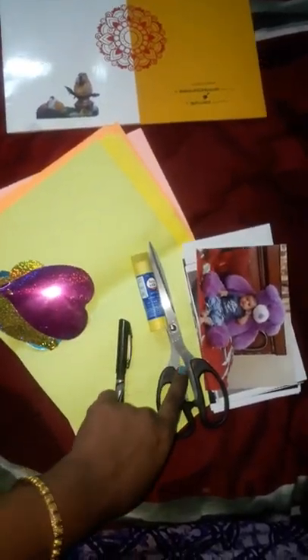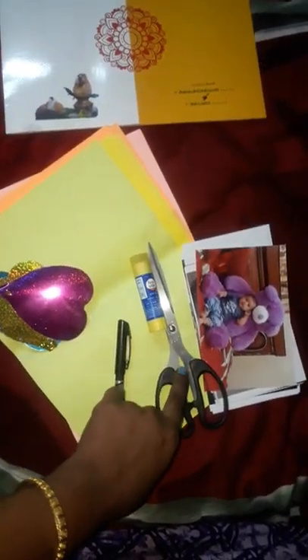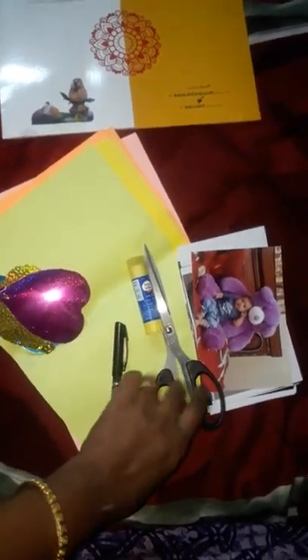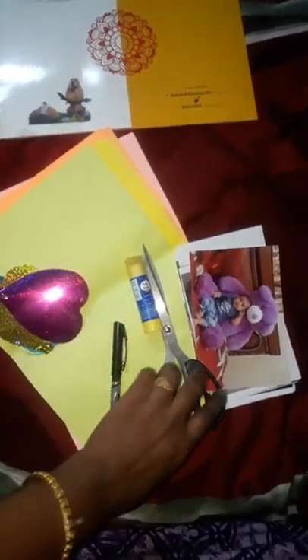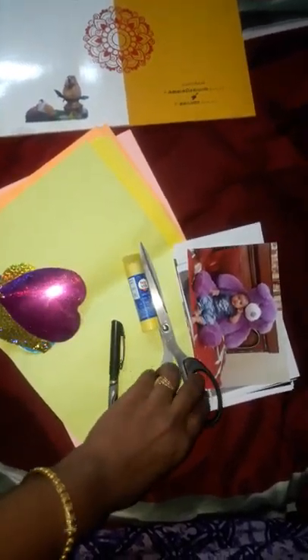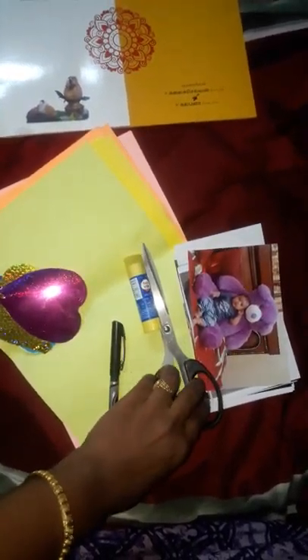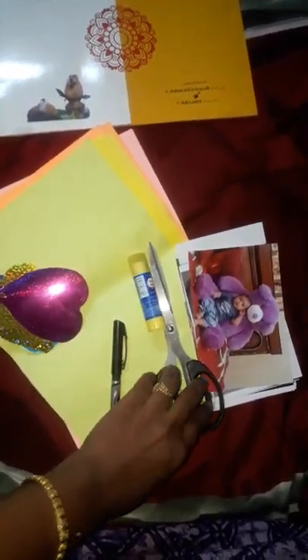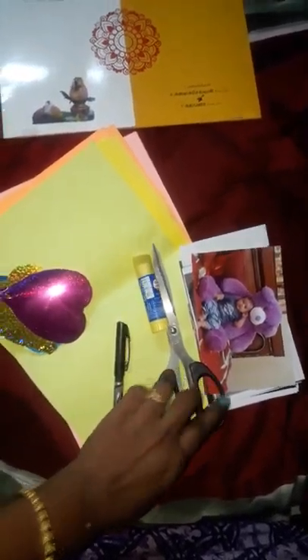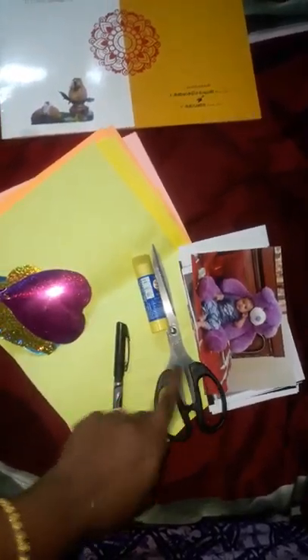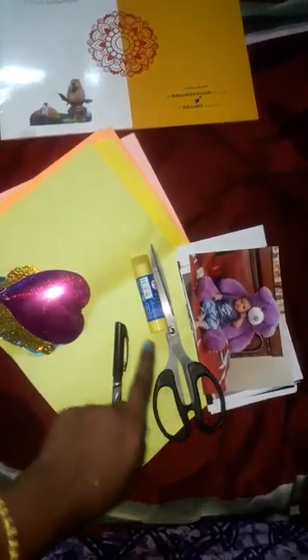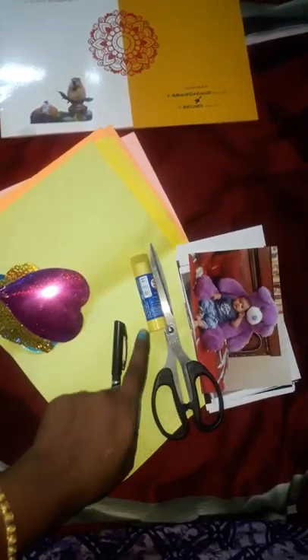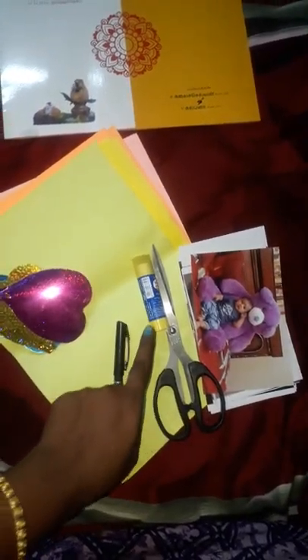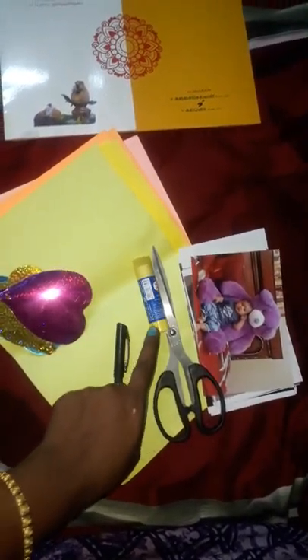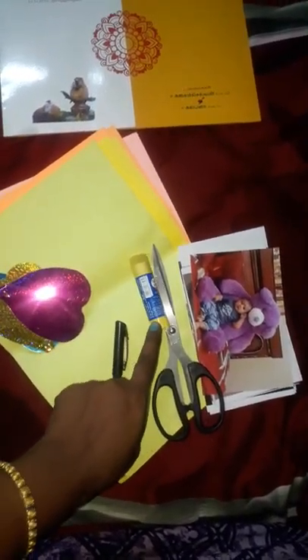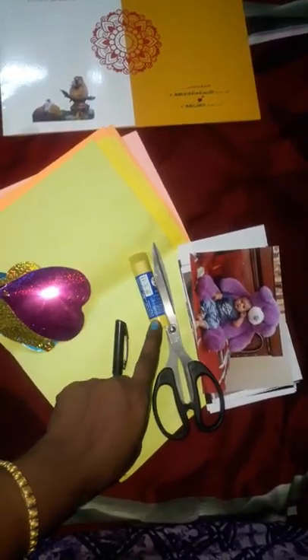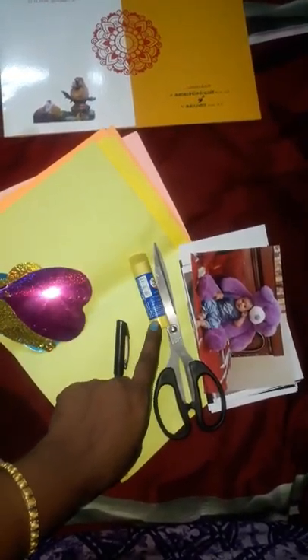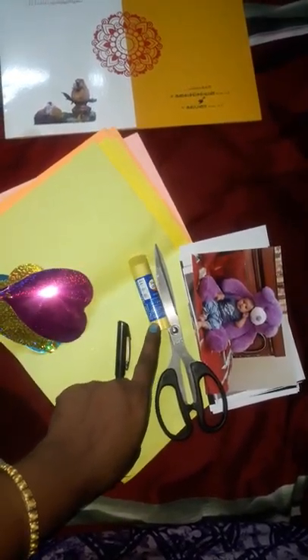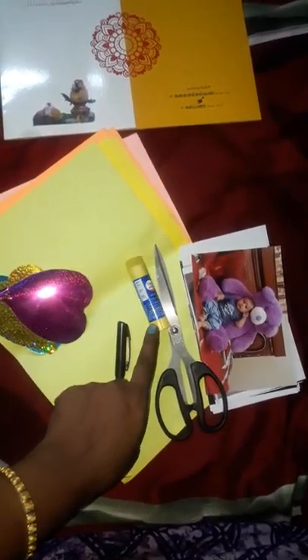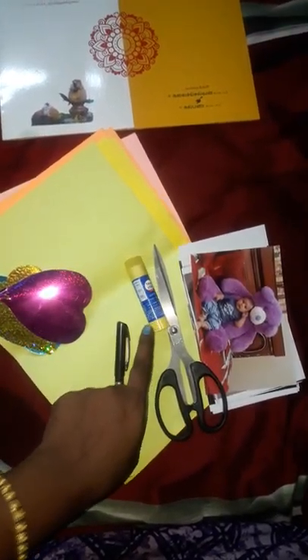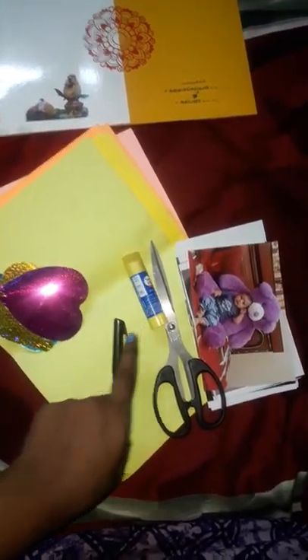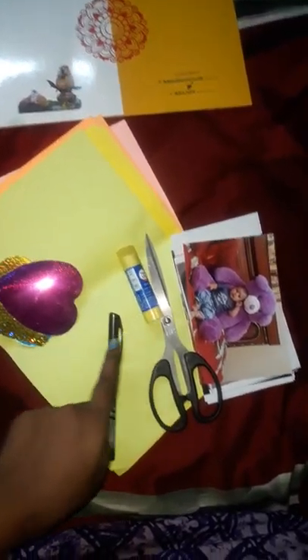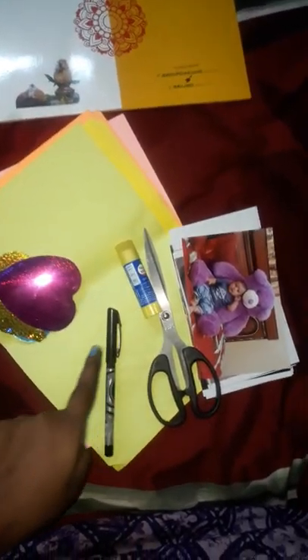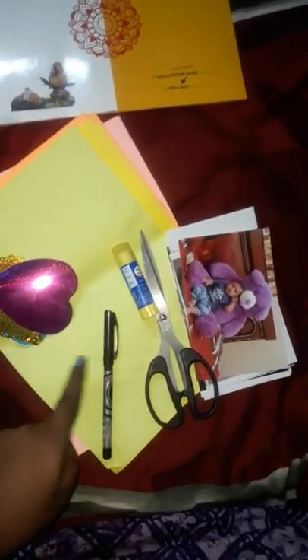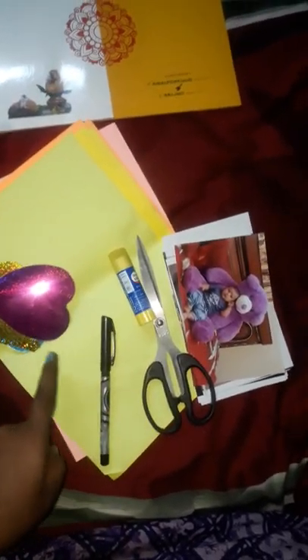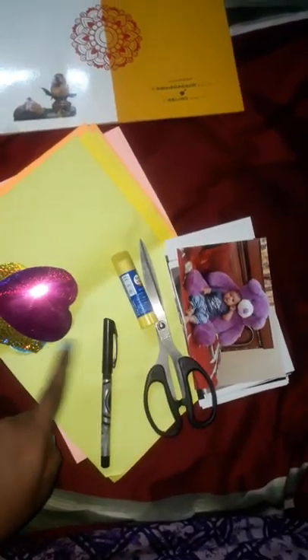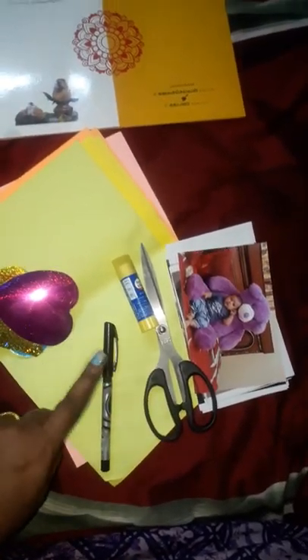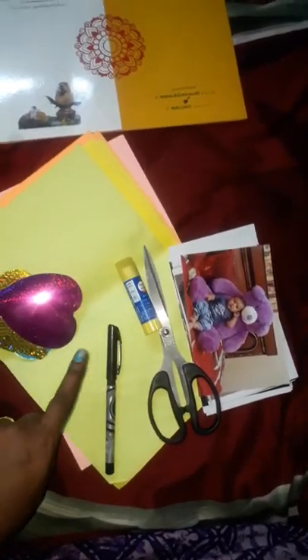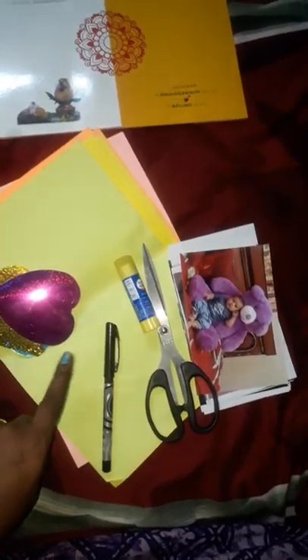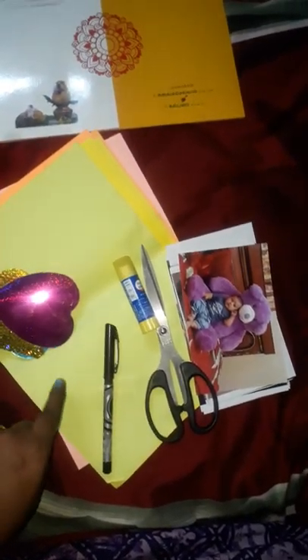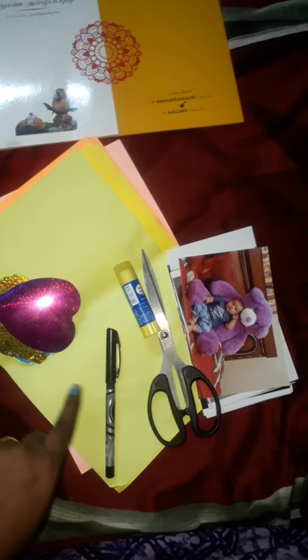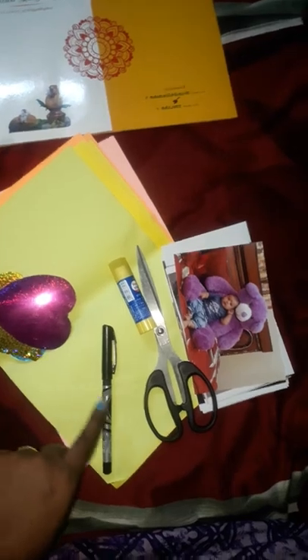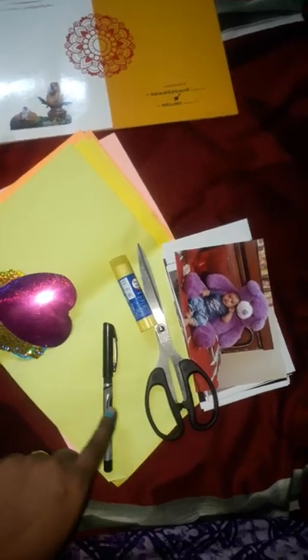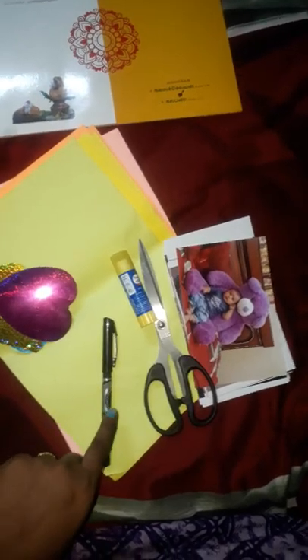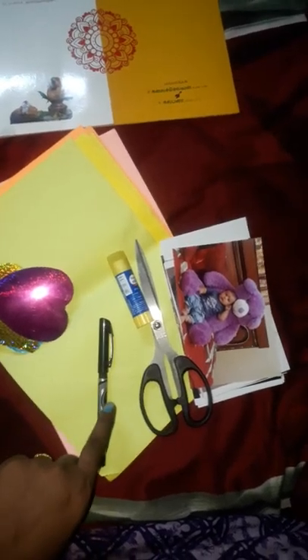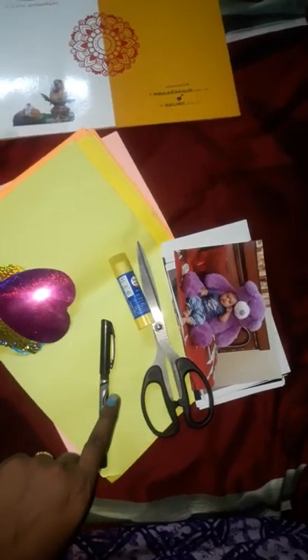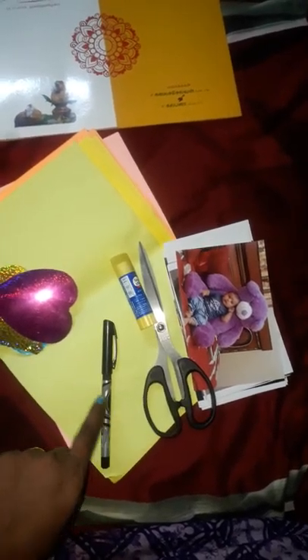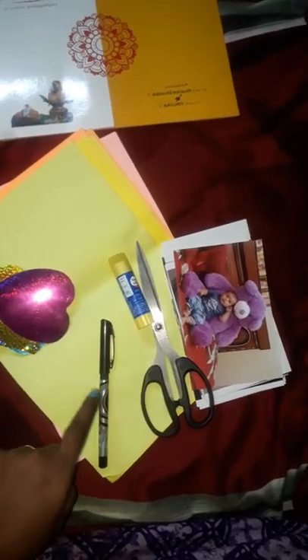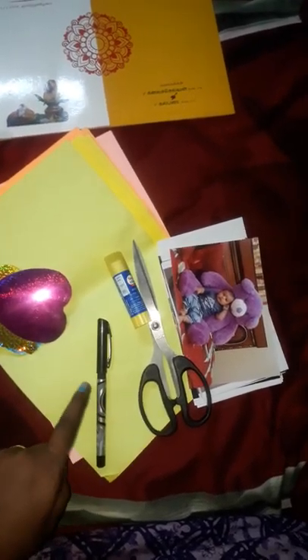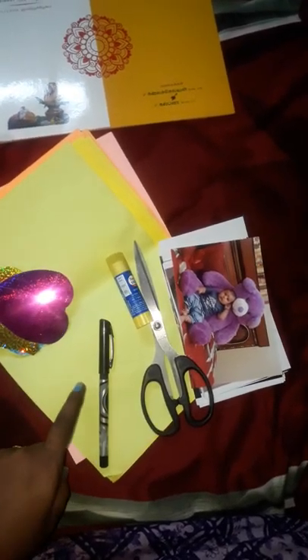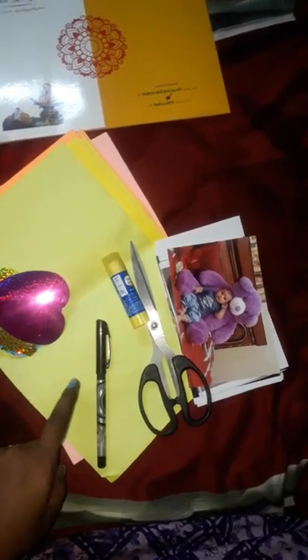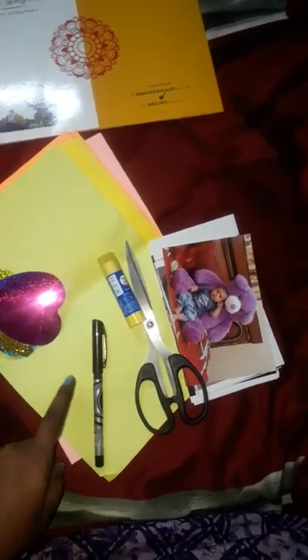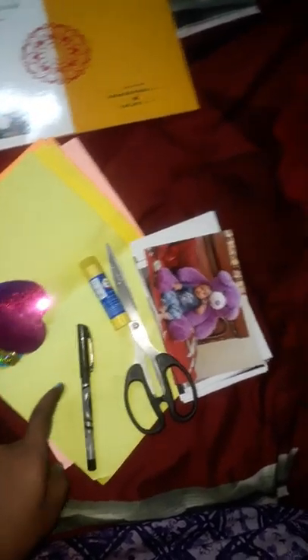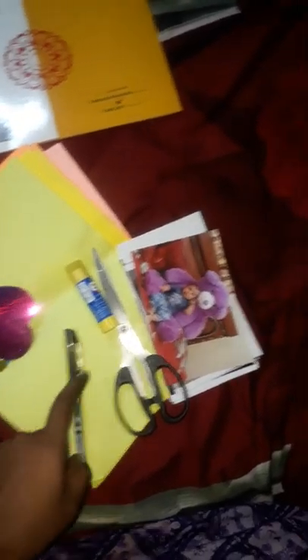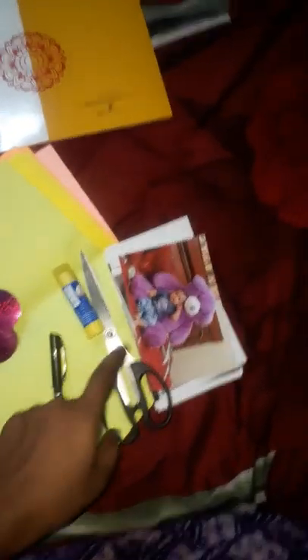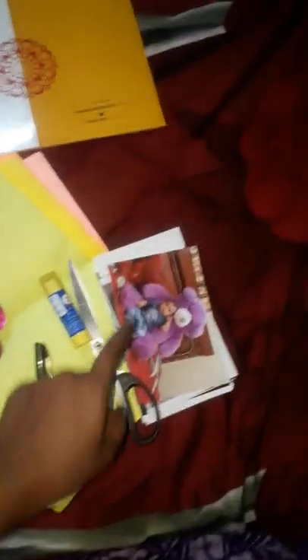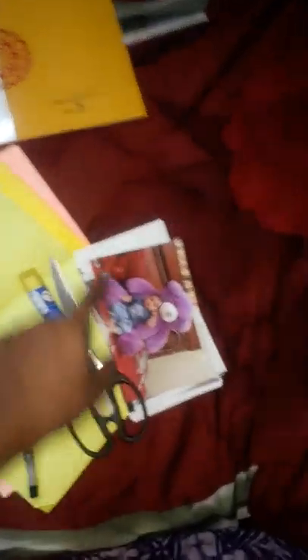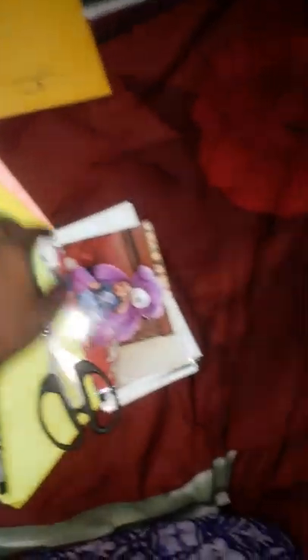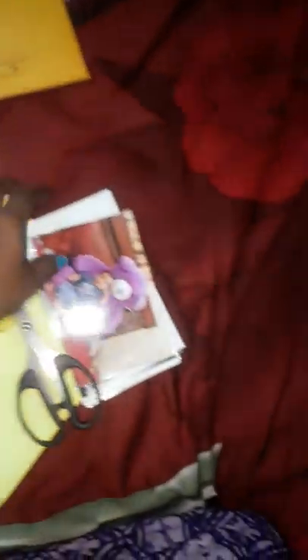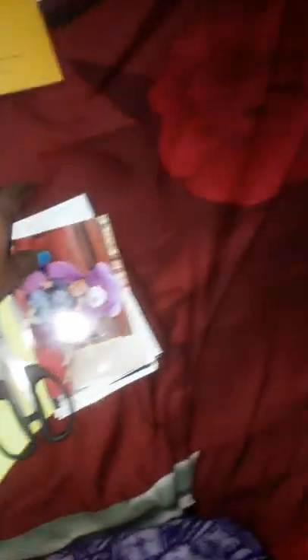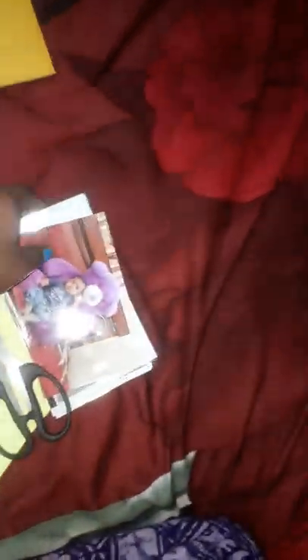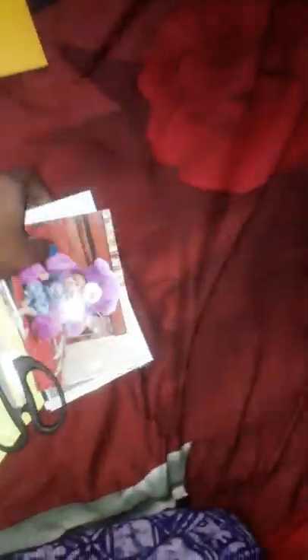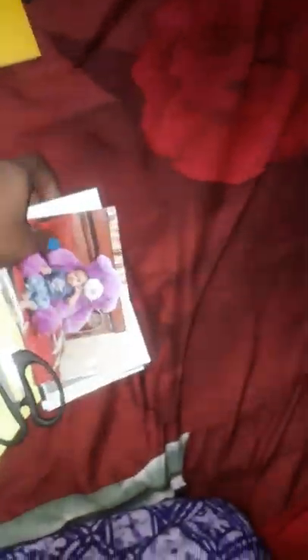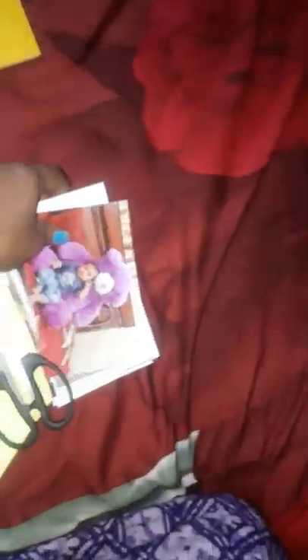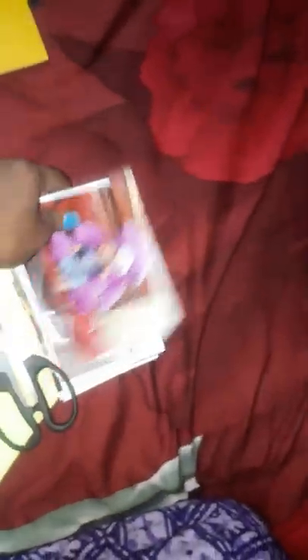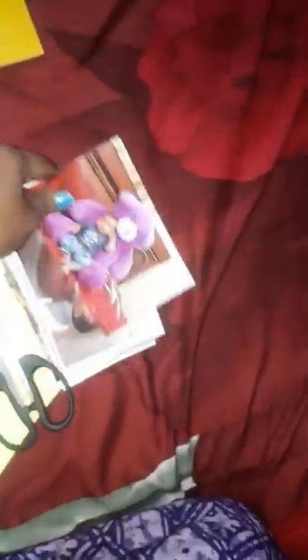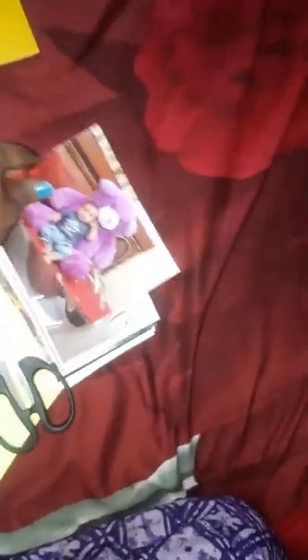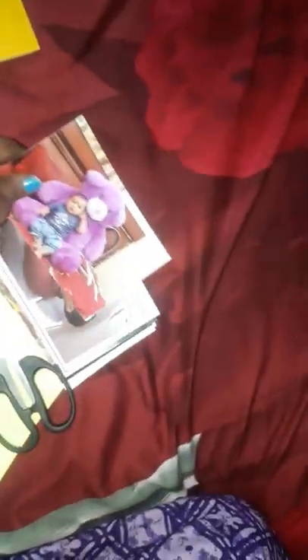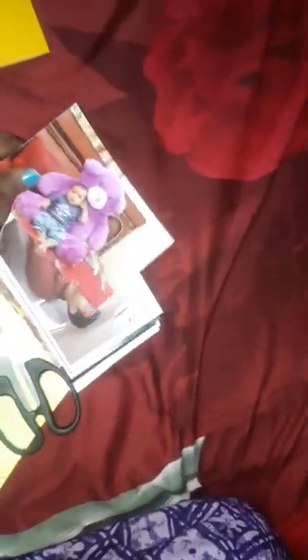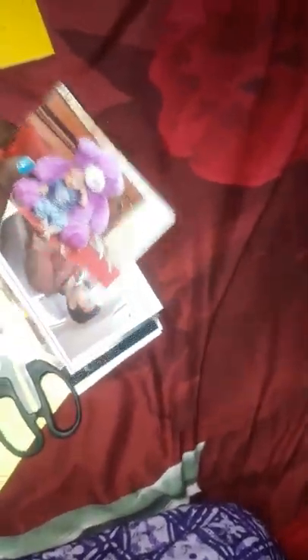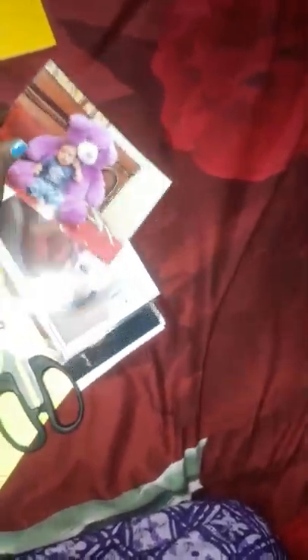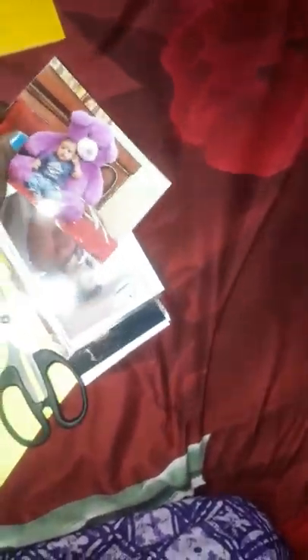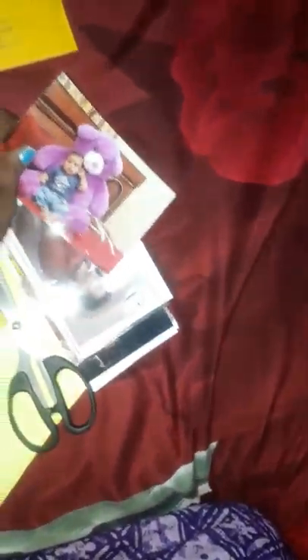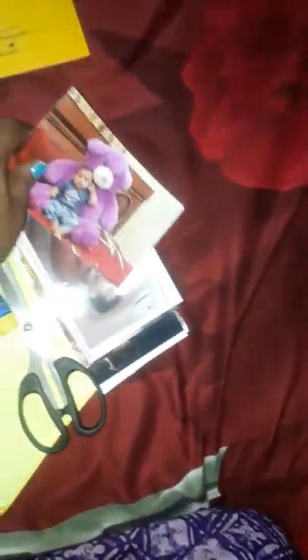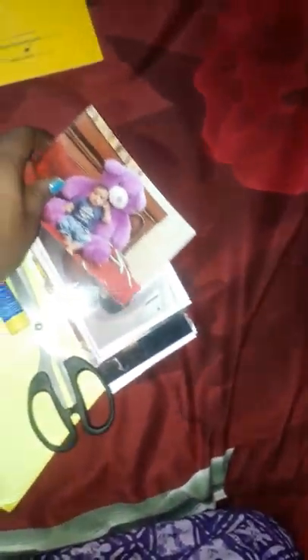The materials you need are: scissors, a glue stick, a pen, and some good photos.